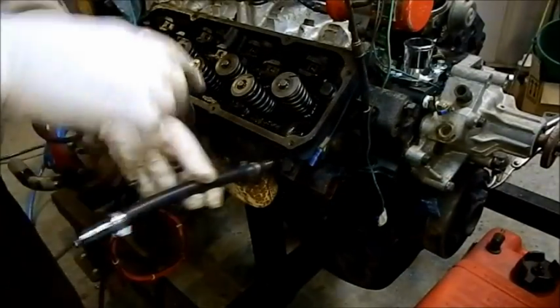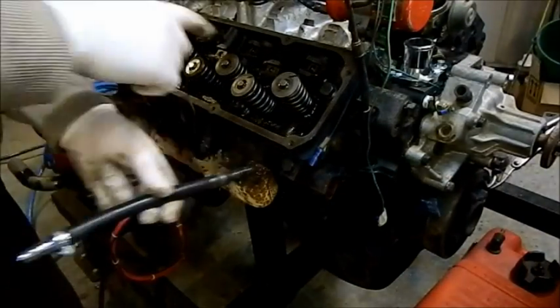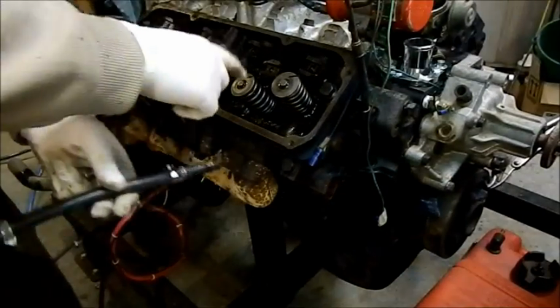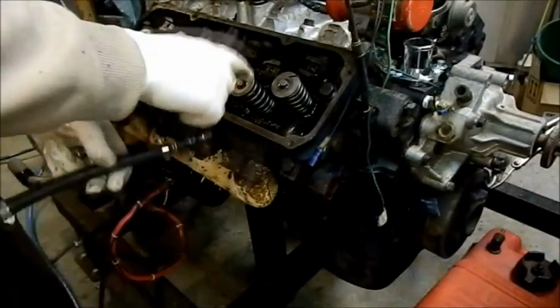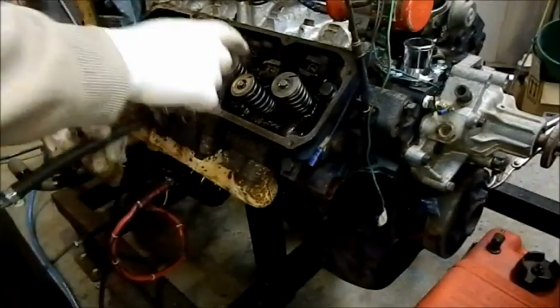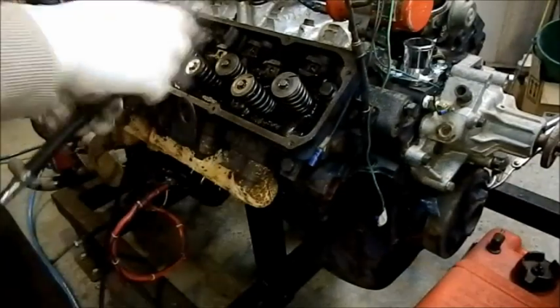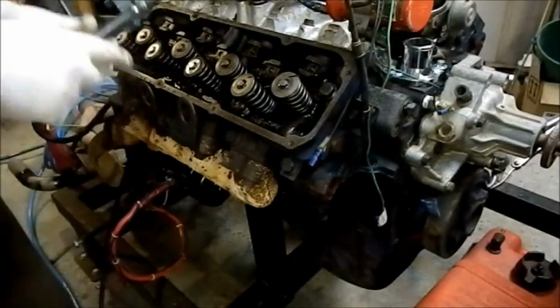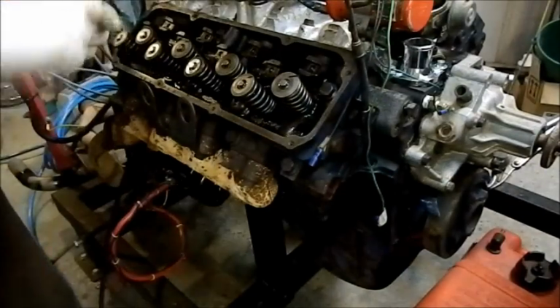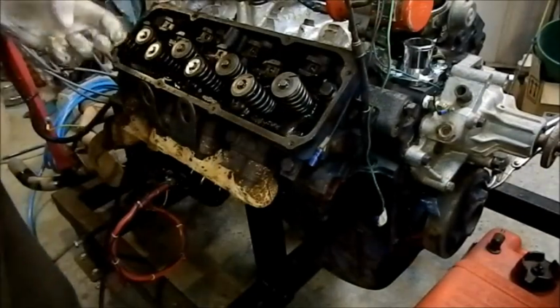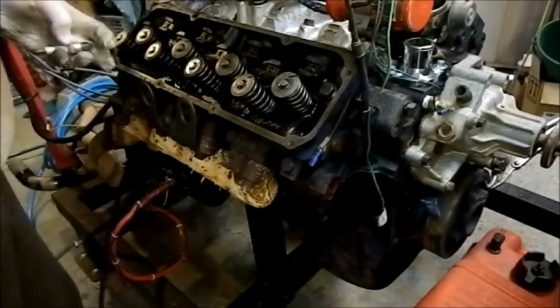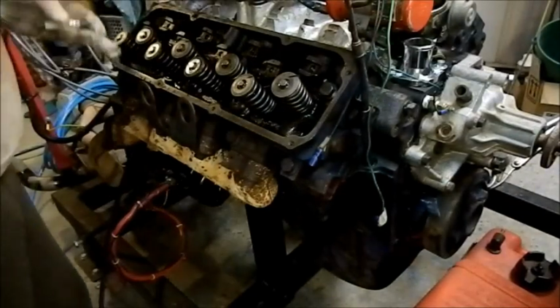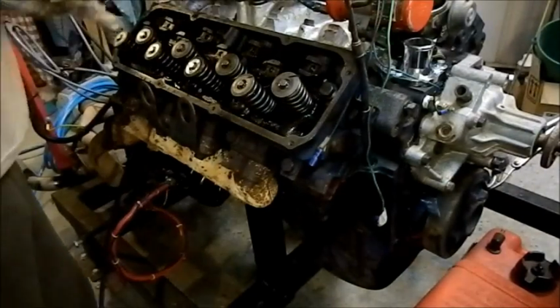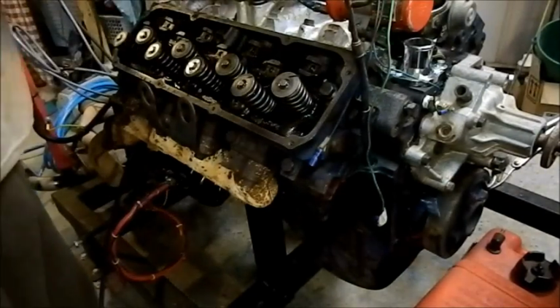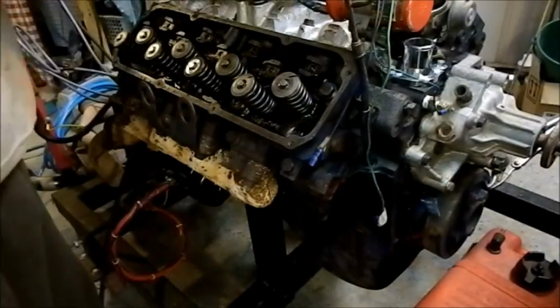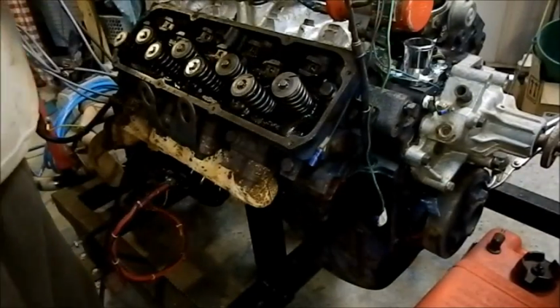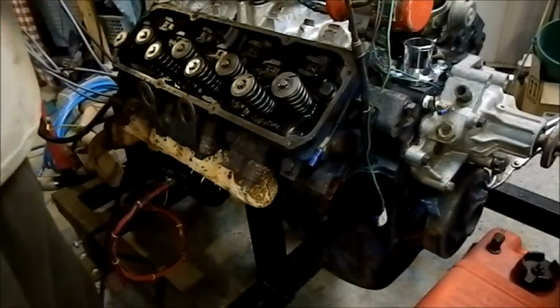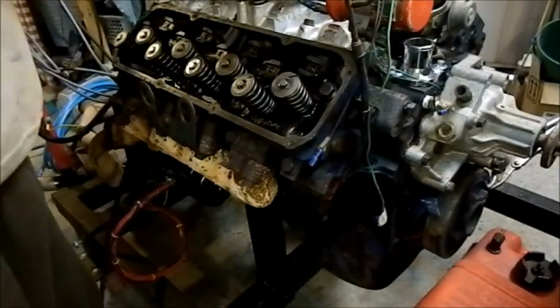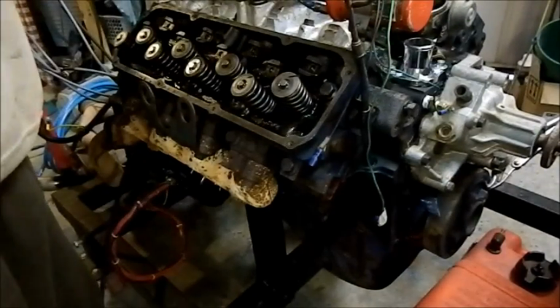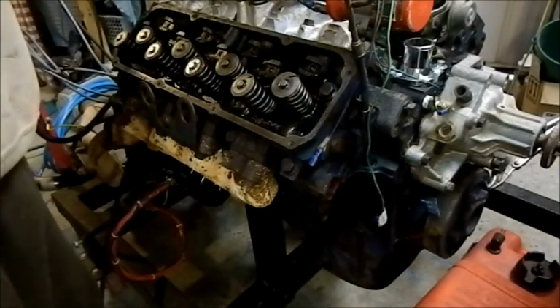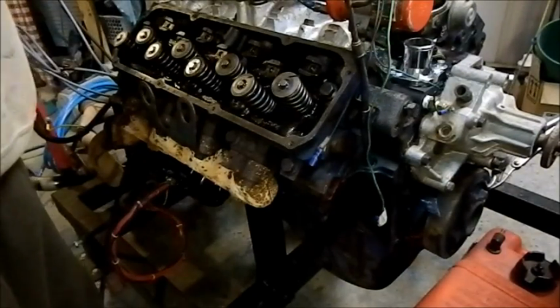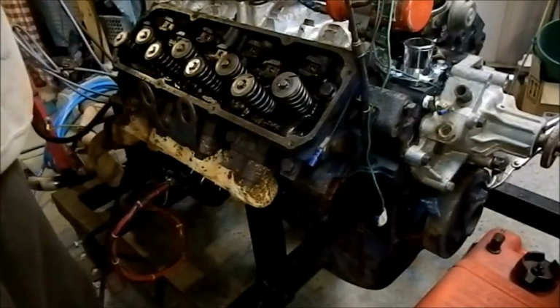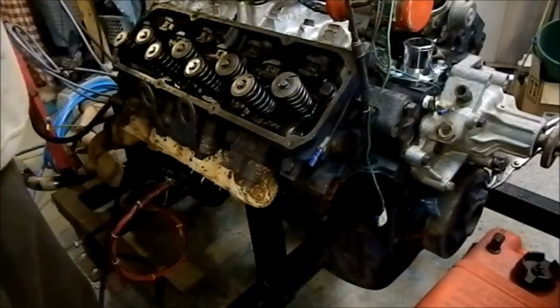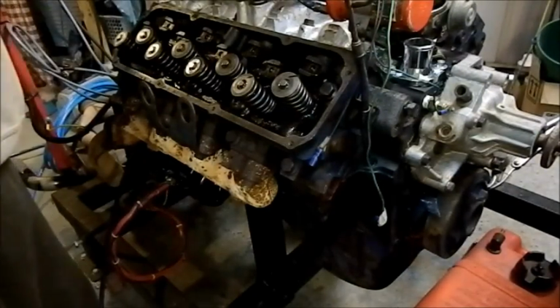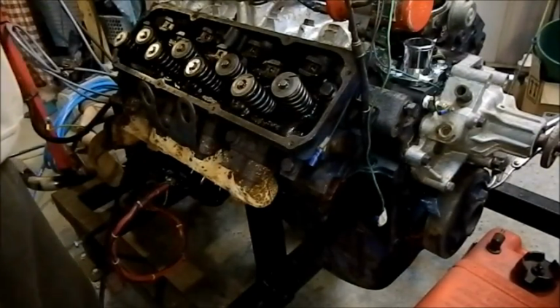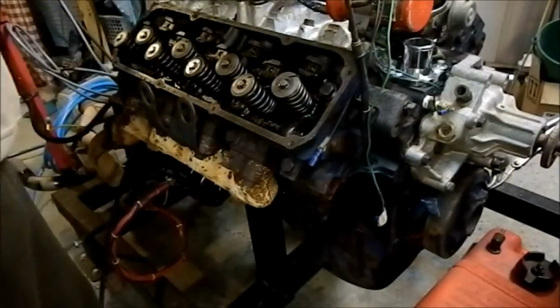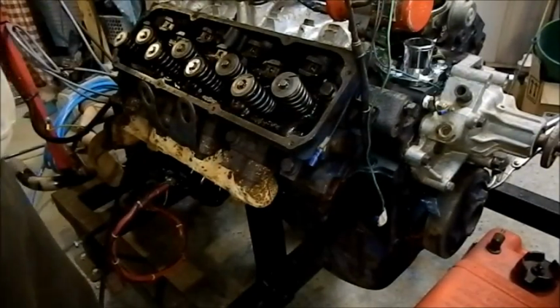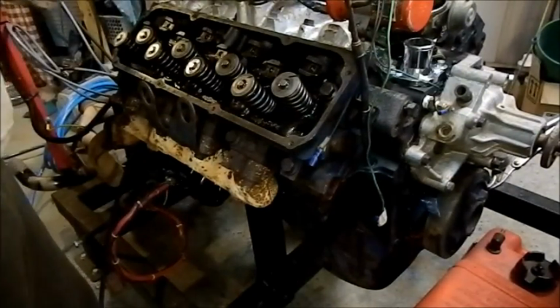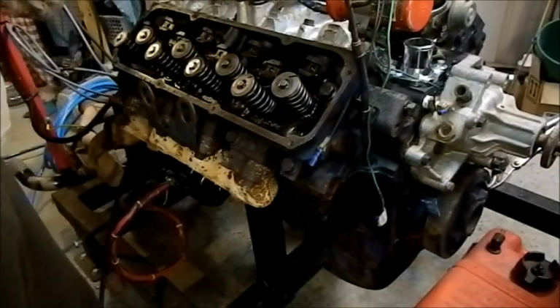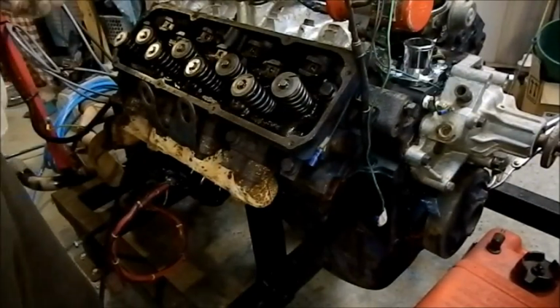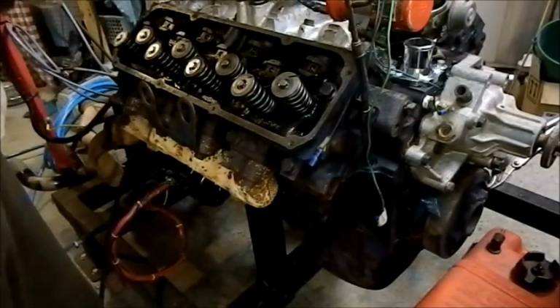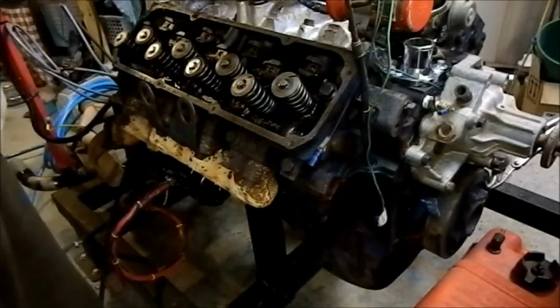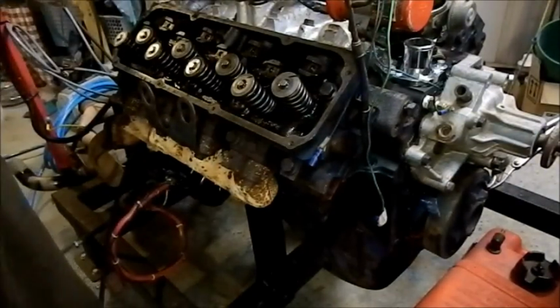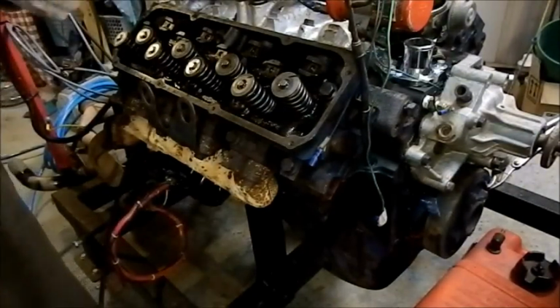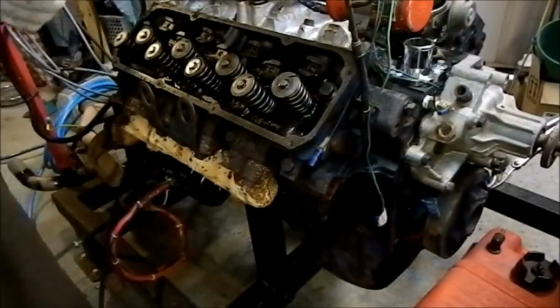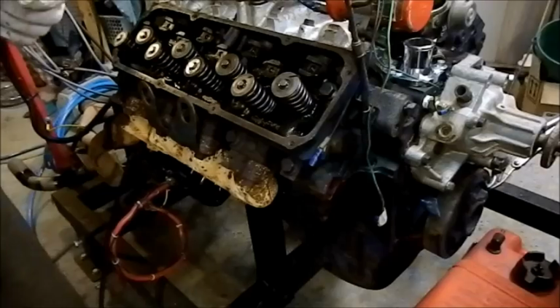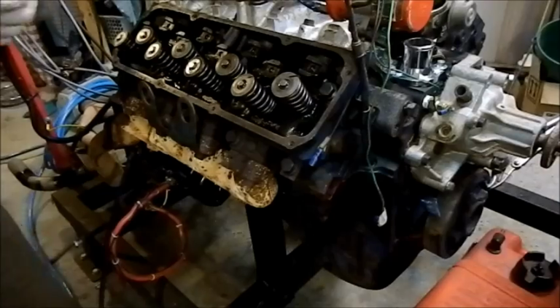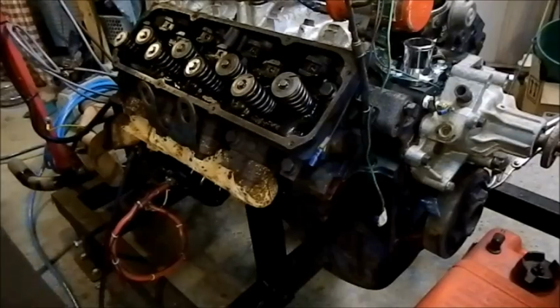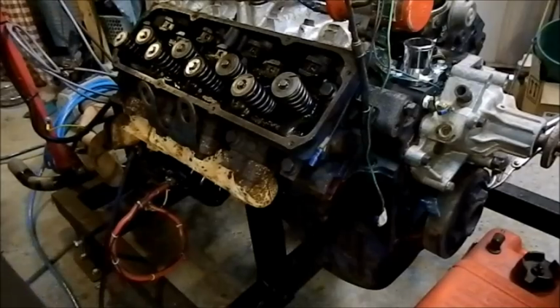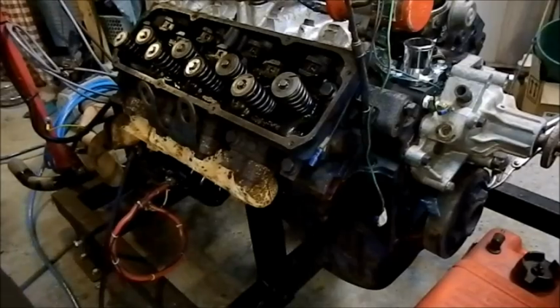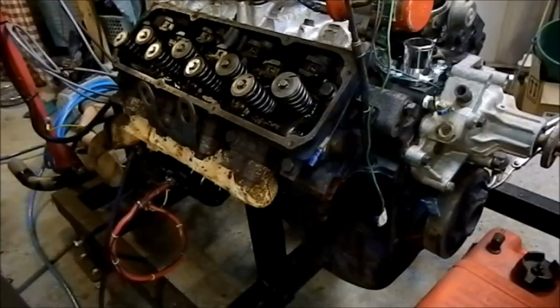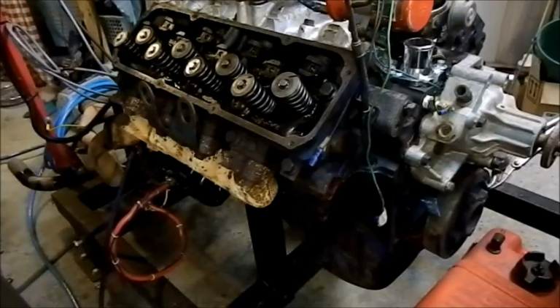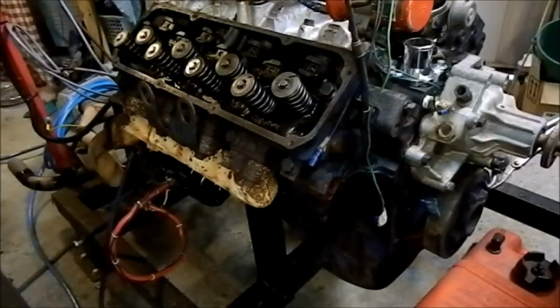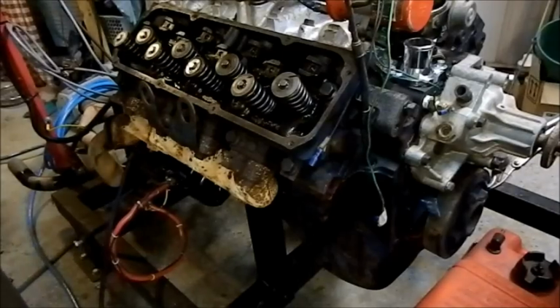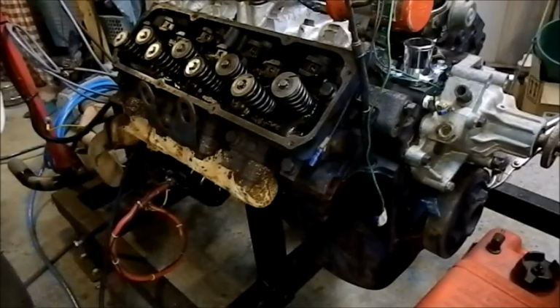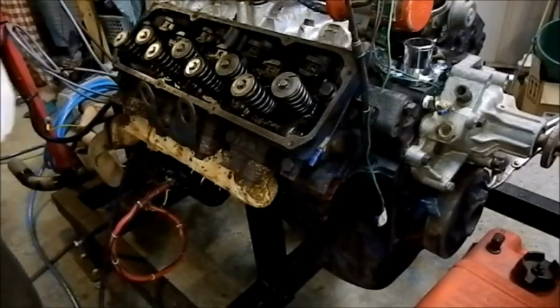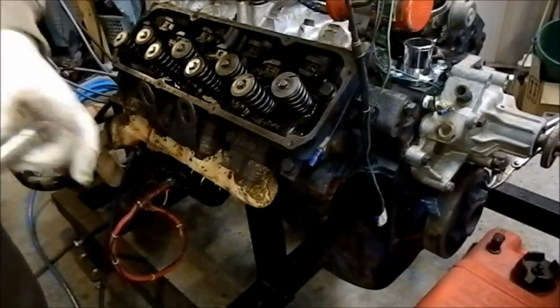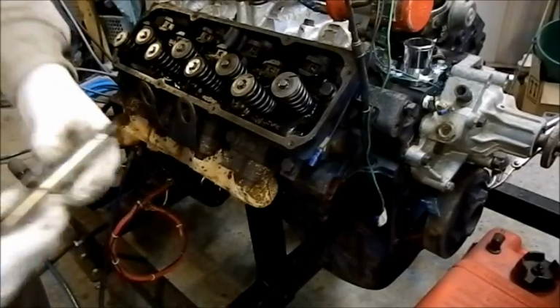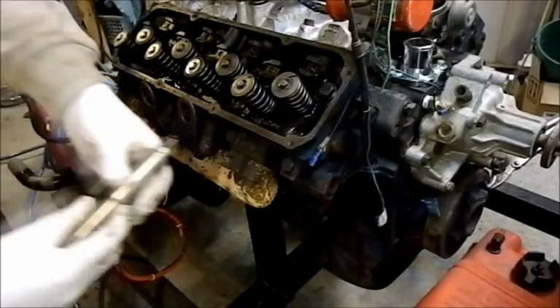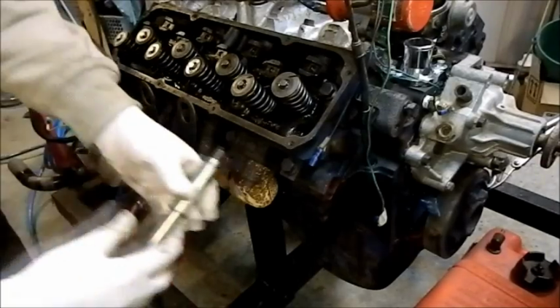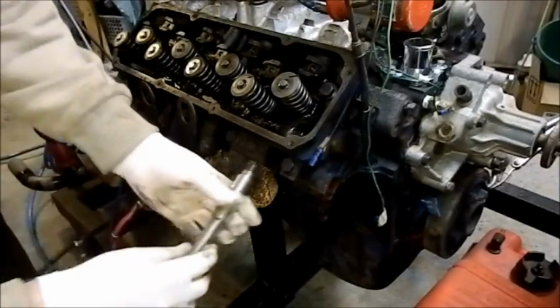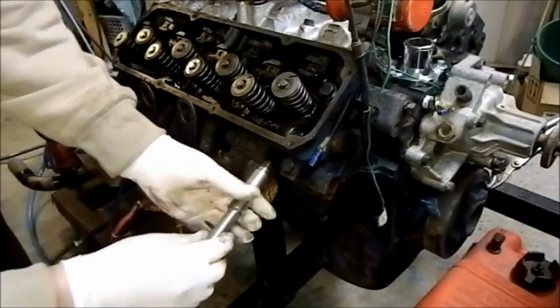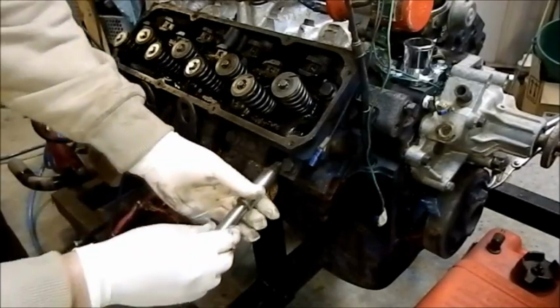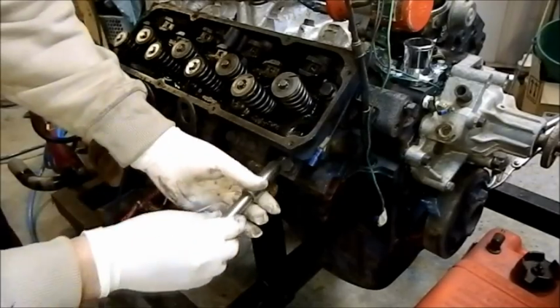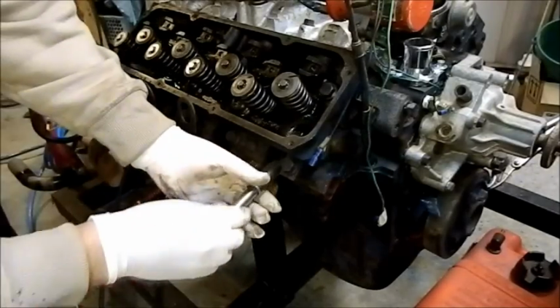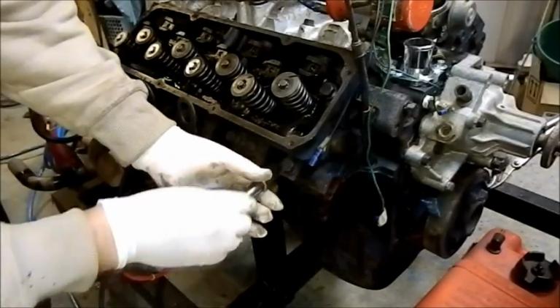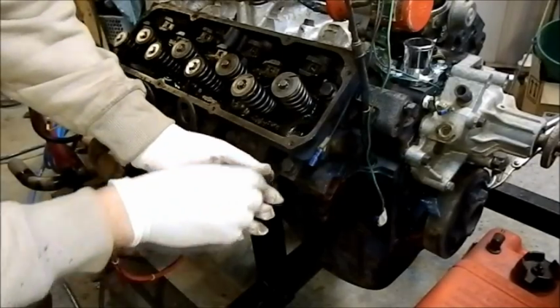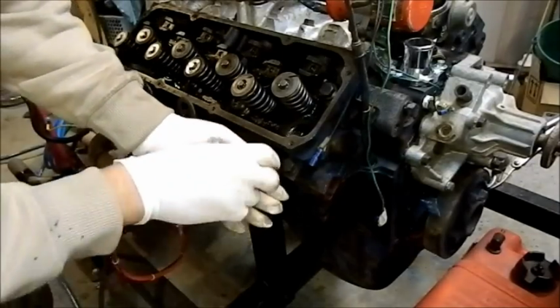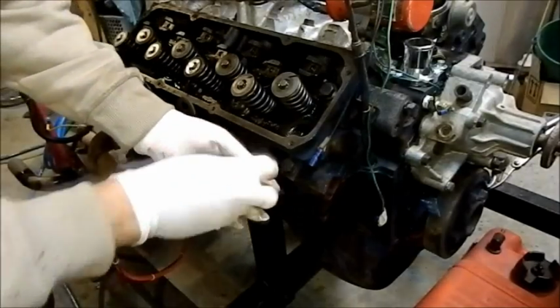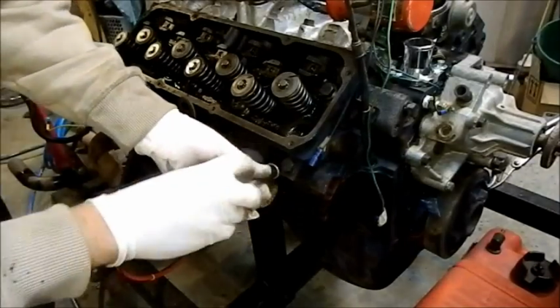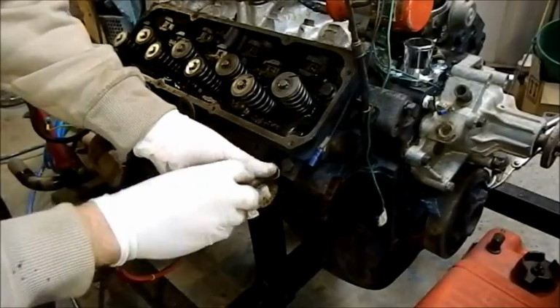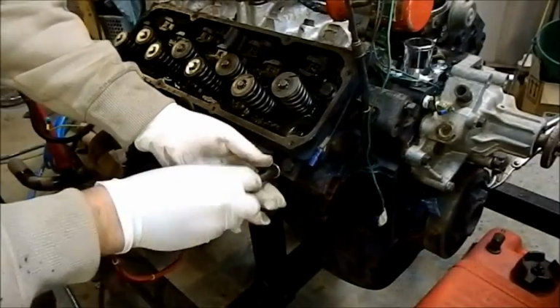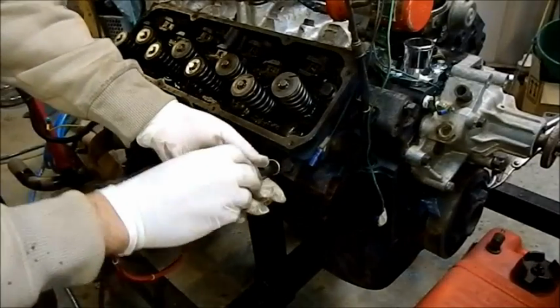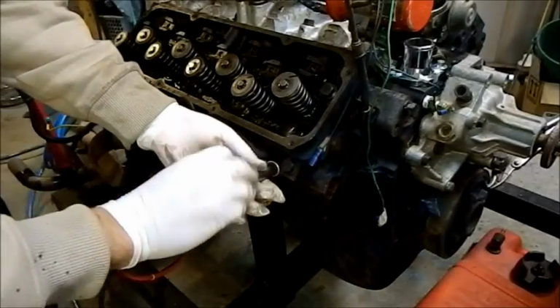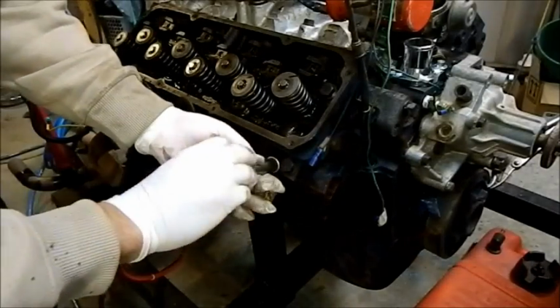This one didn't even have a valve stem seal — it's obviously broken down and wound up at the bottom of the engine somewhere.